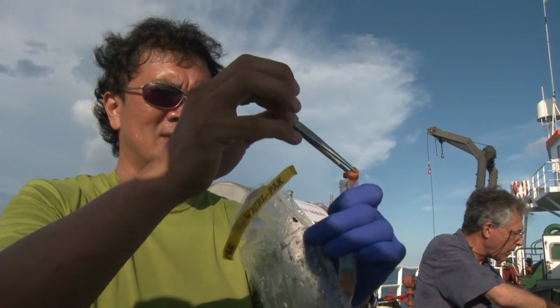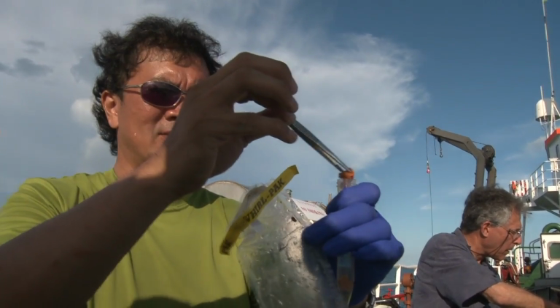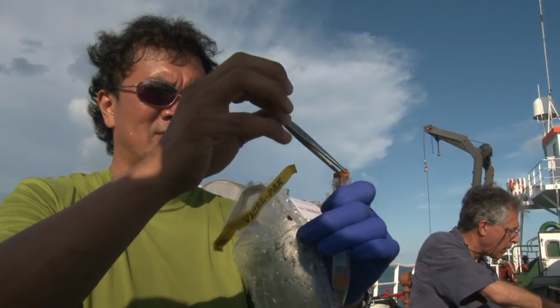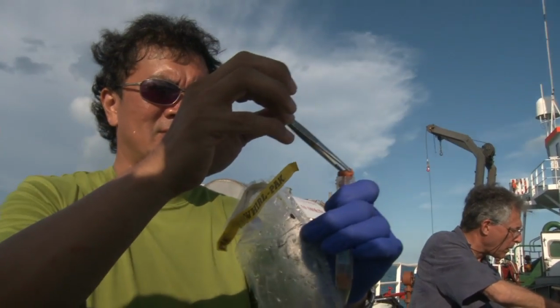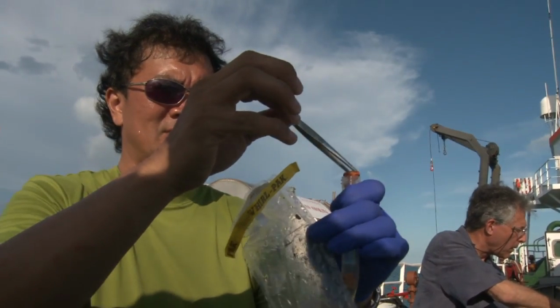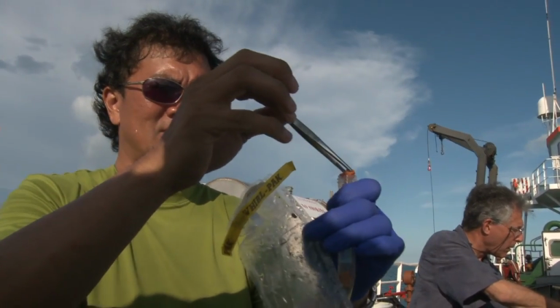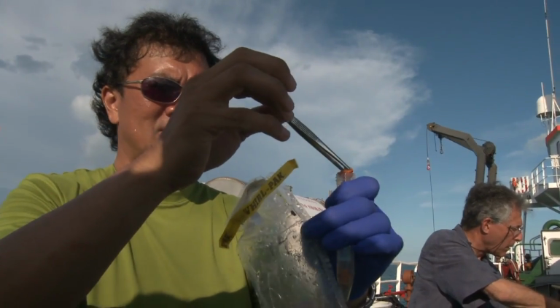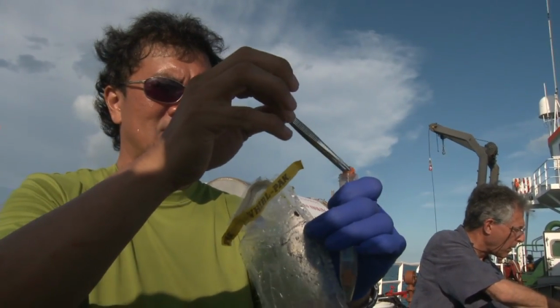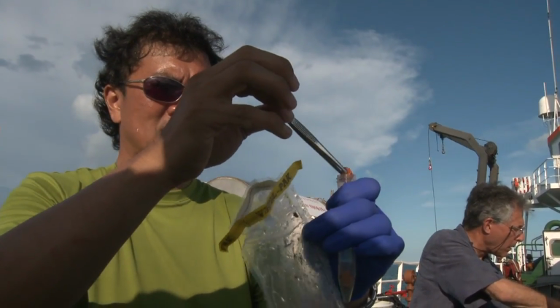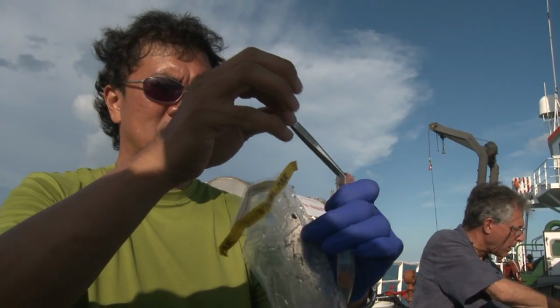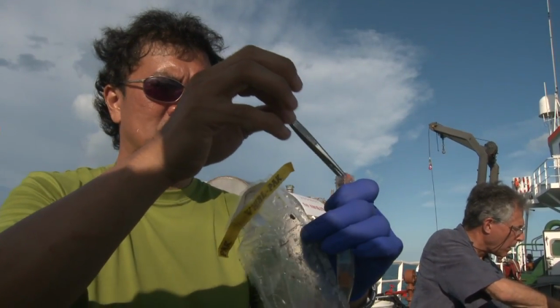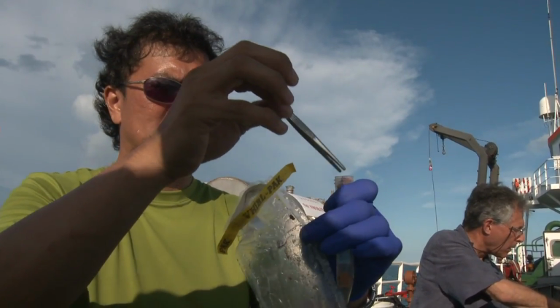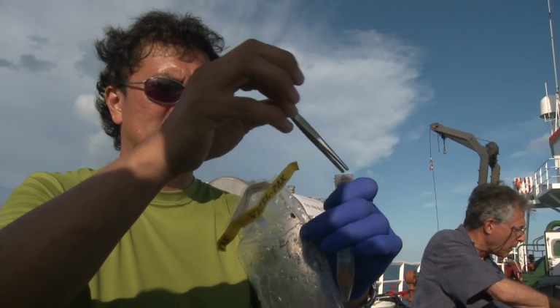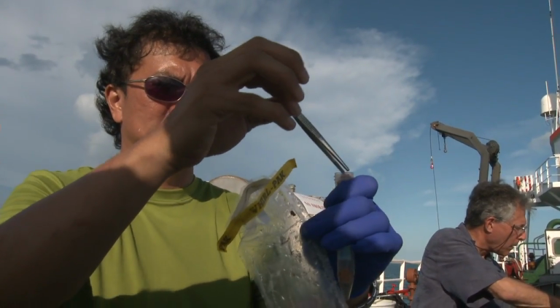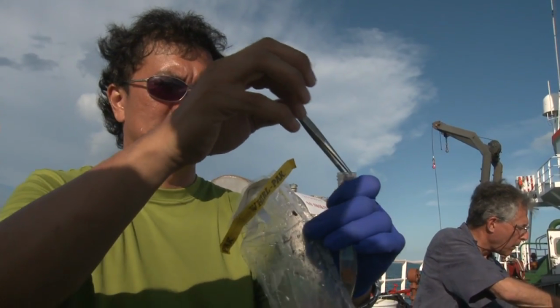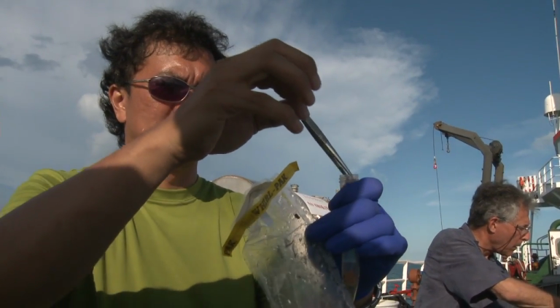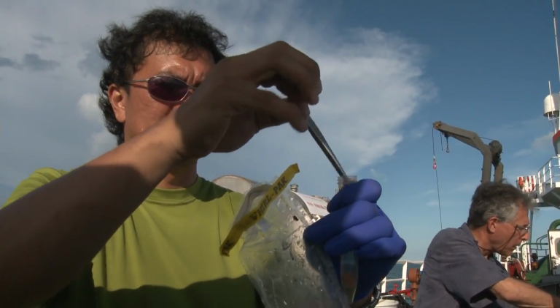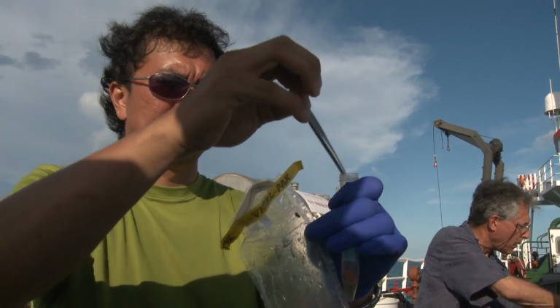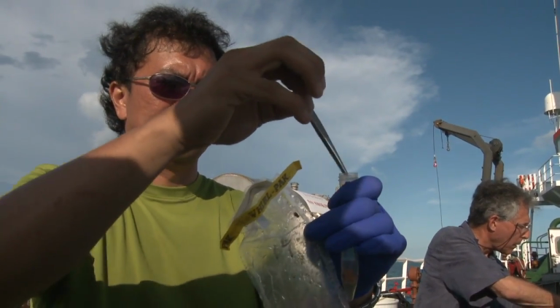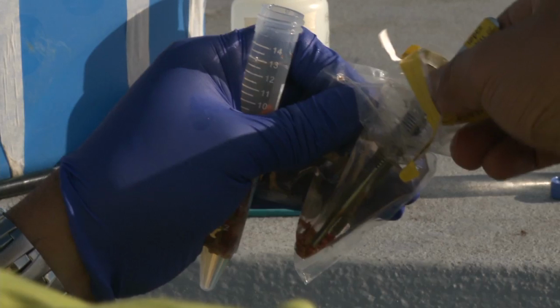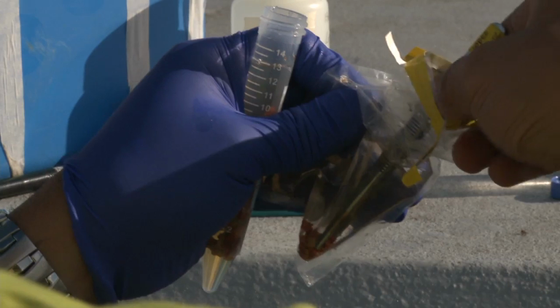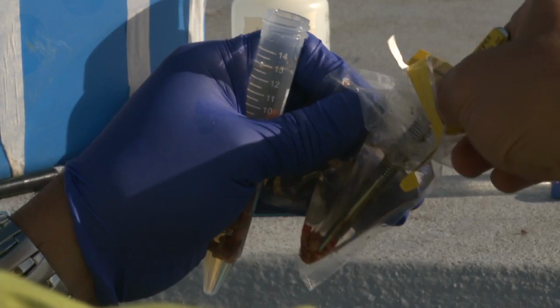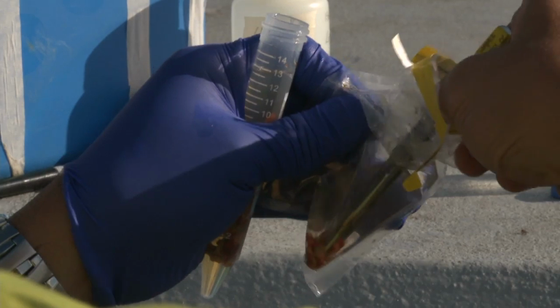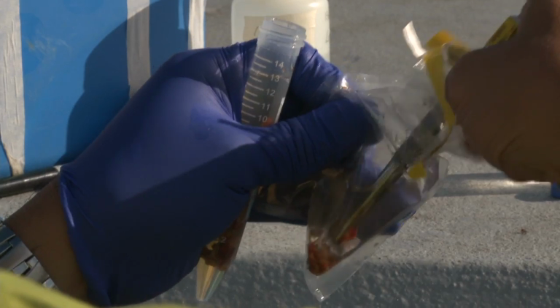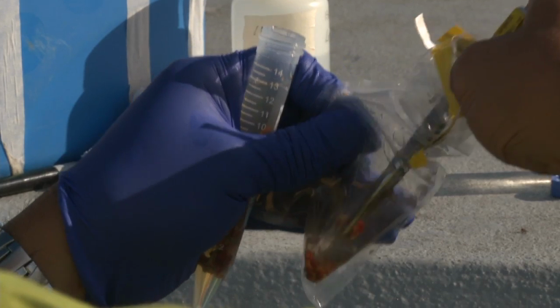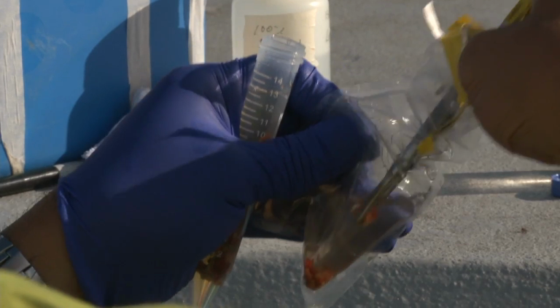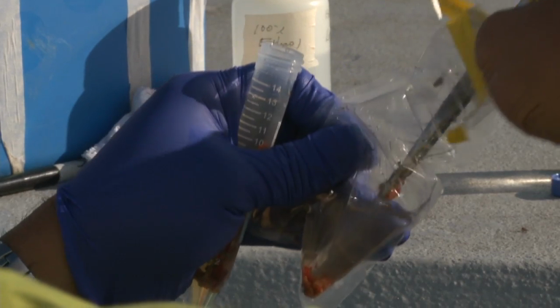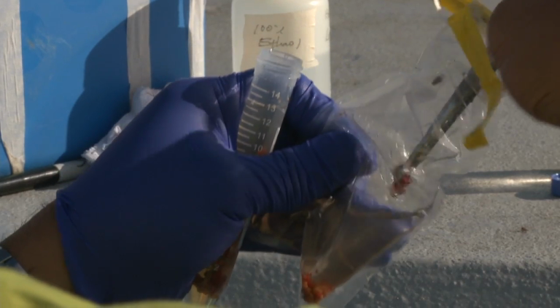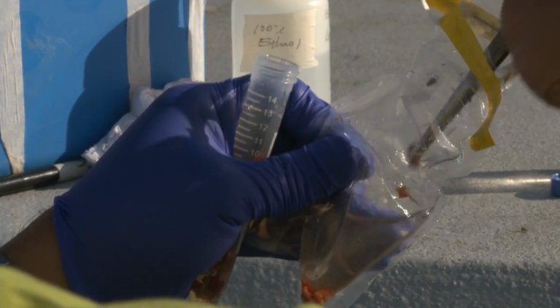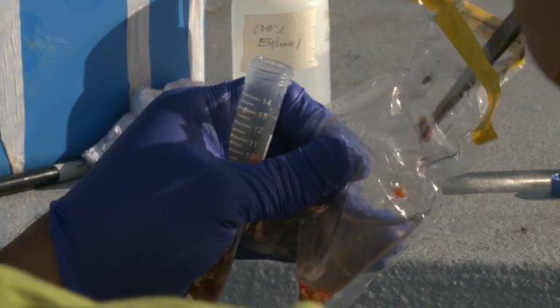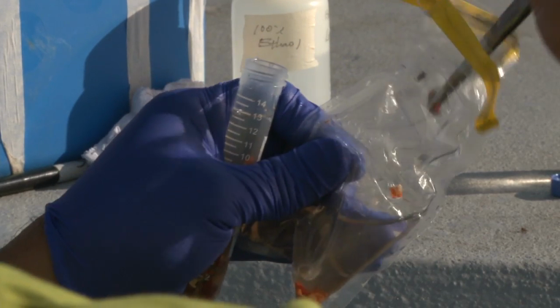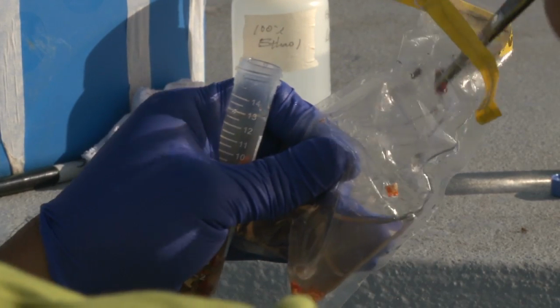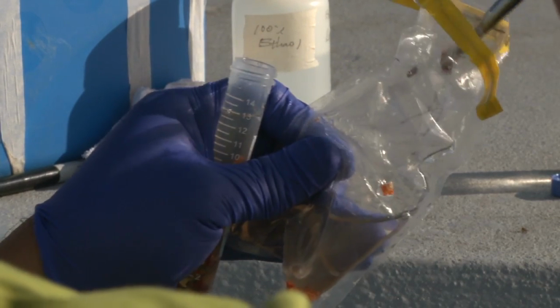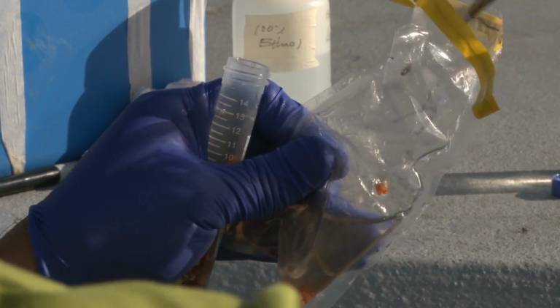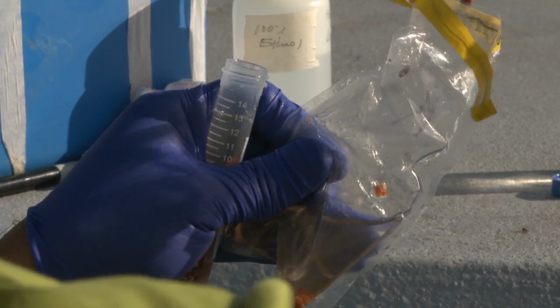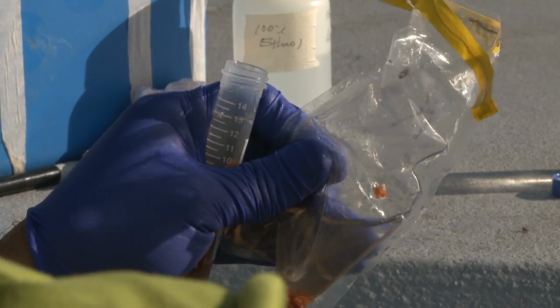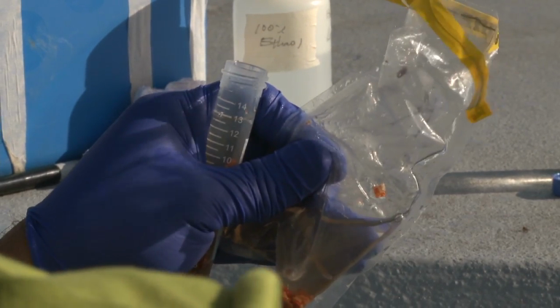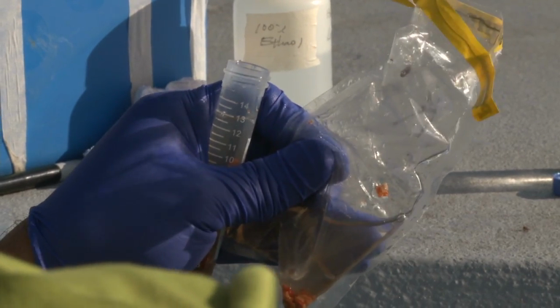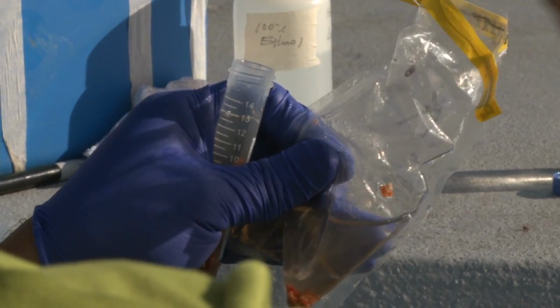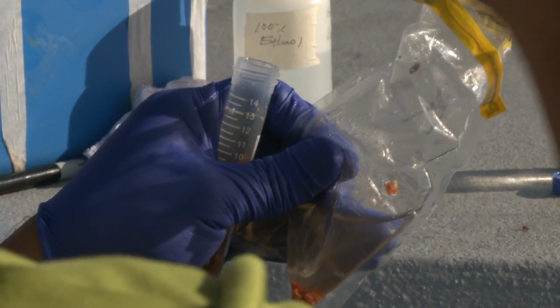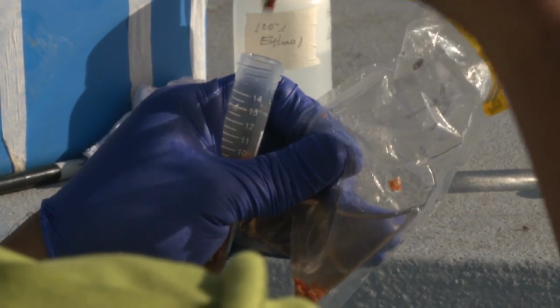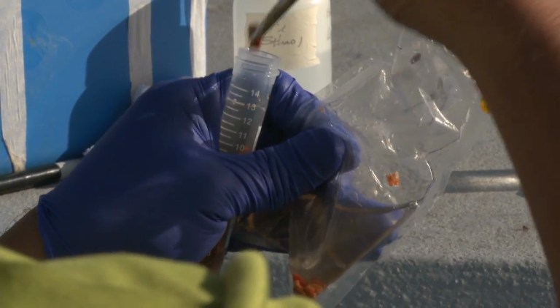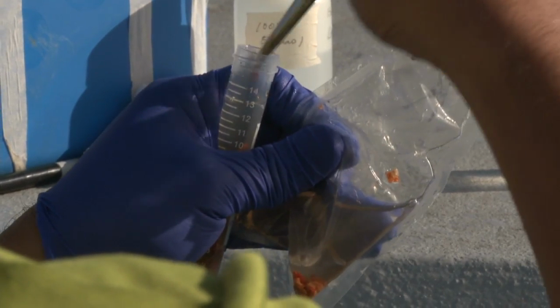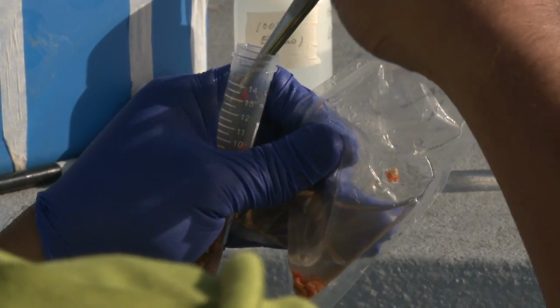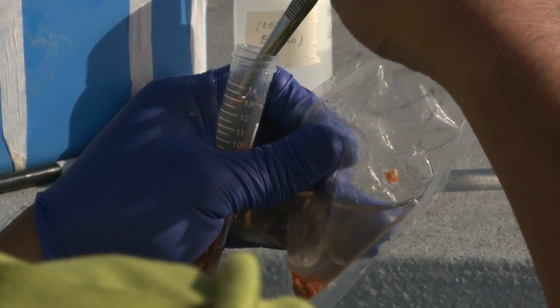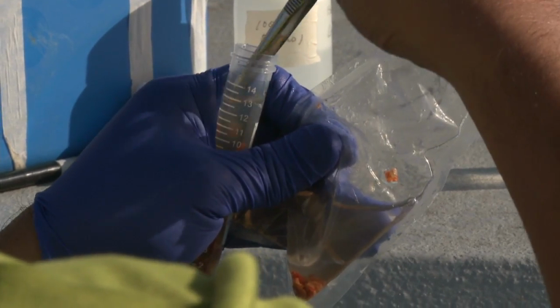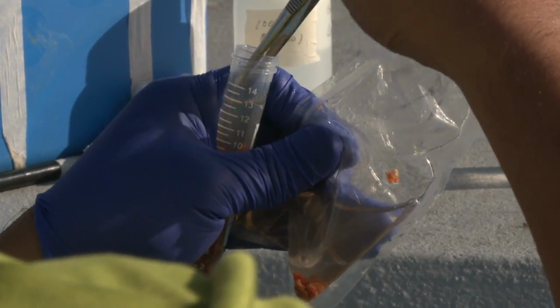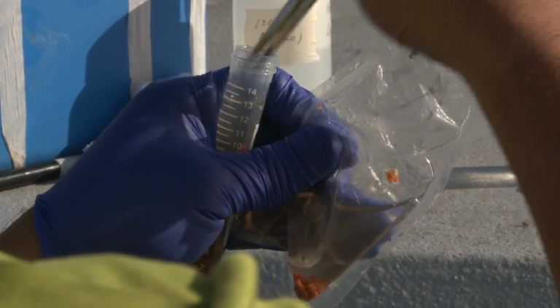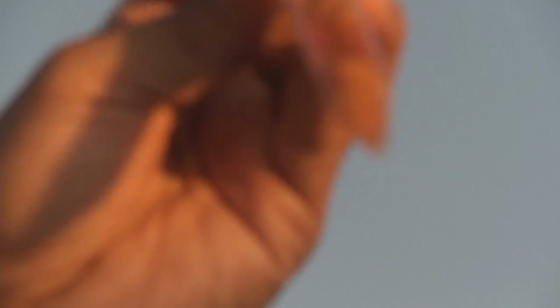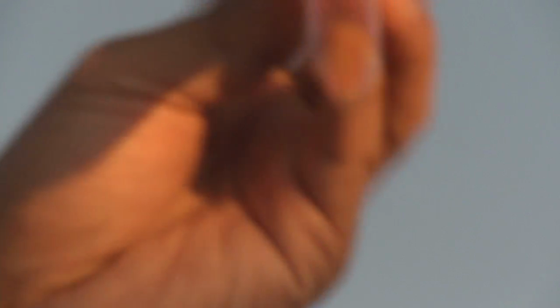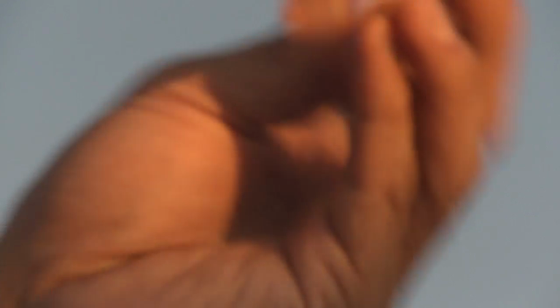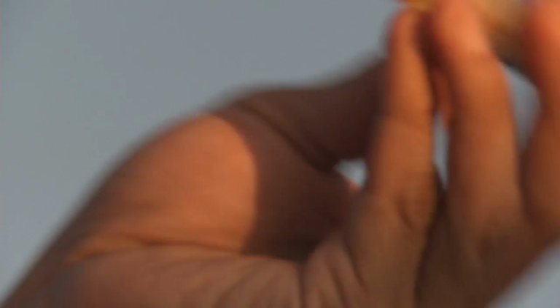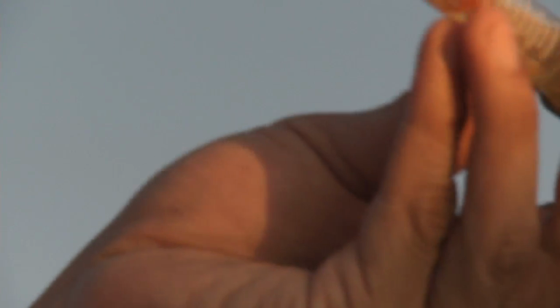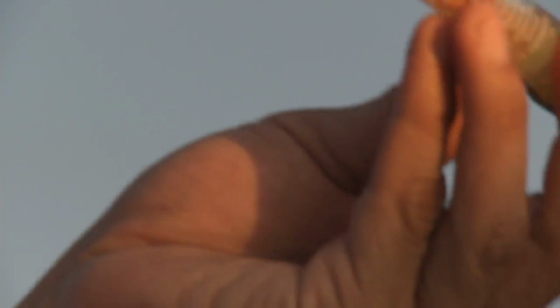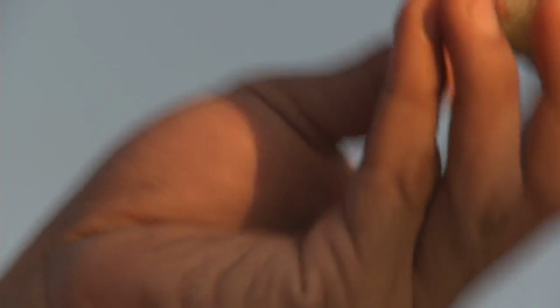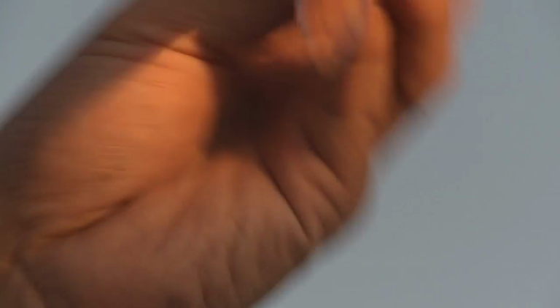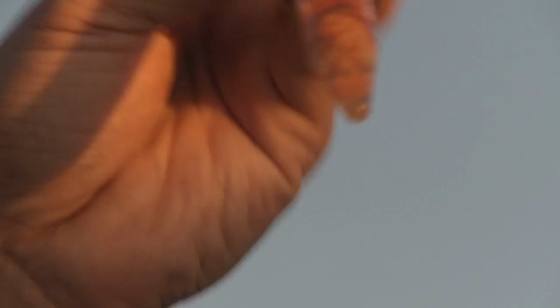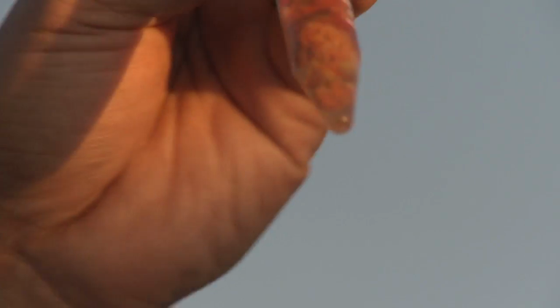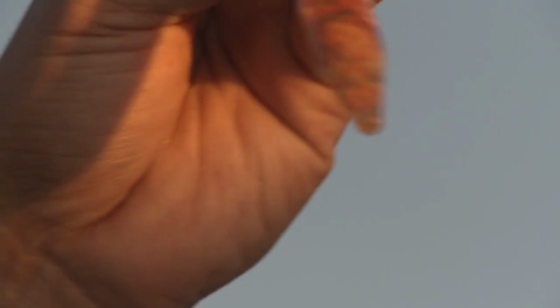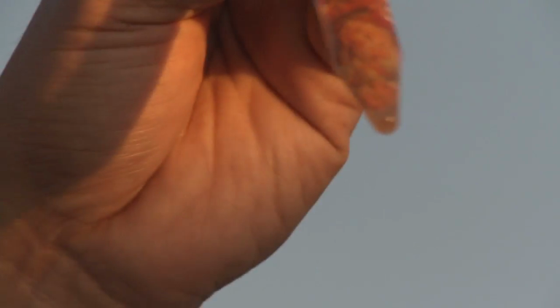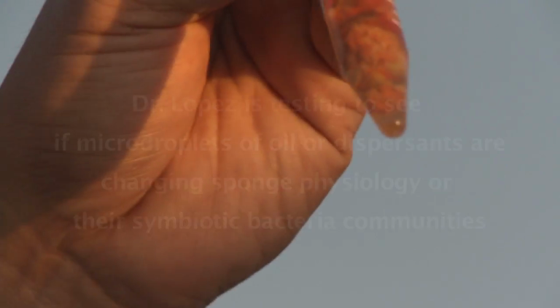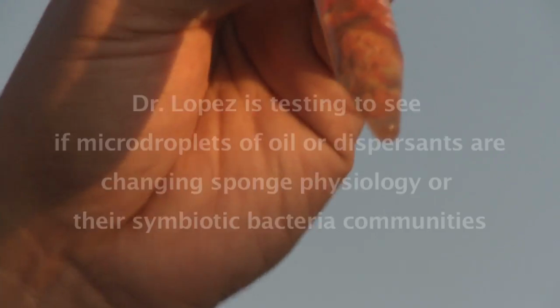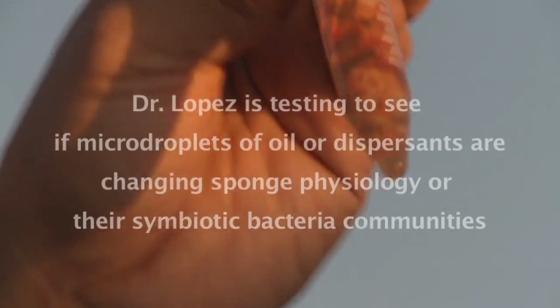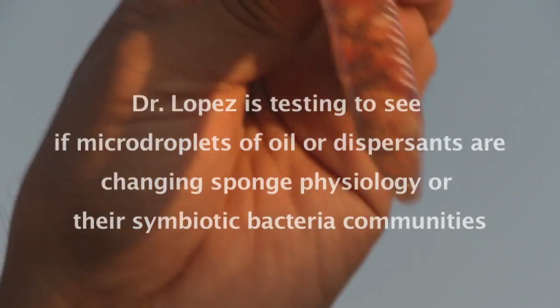I'm saving and preserving this Cliona sponge so that we can extract DNA later in the lab.